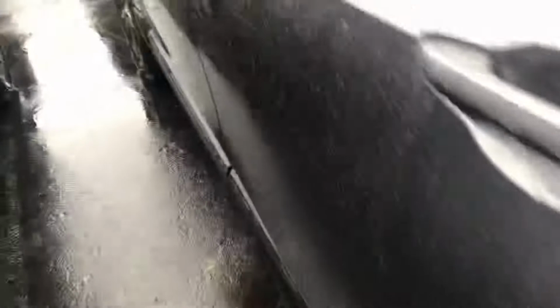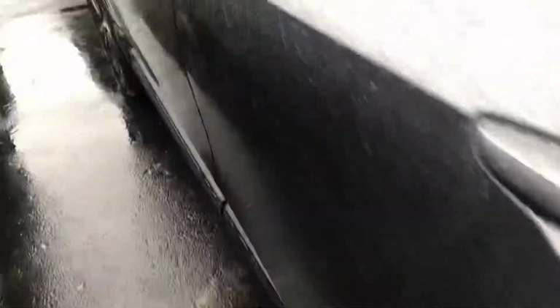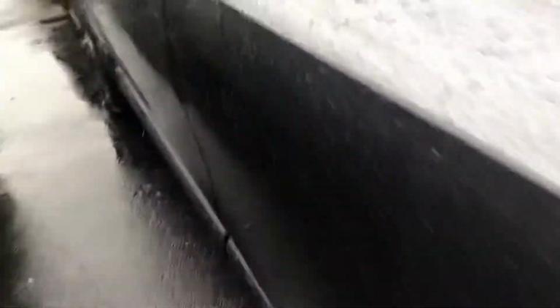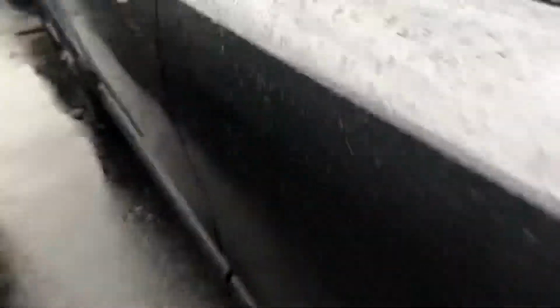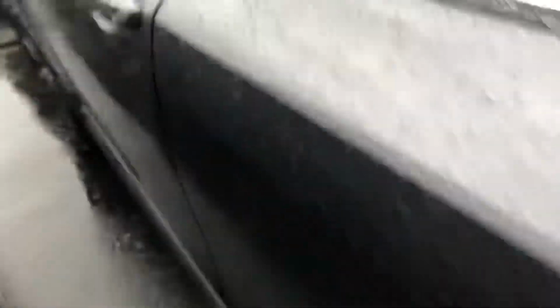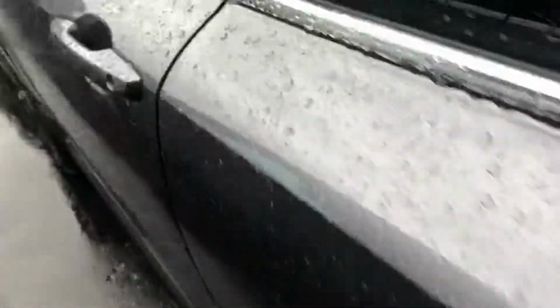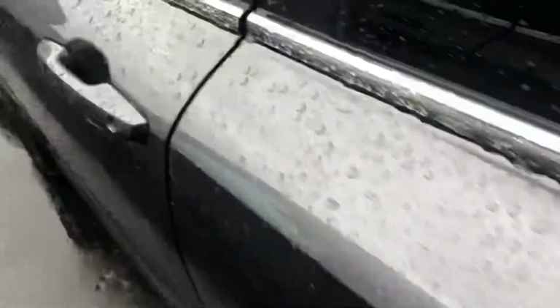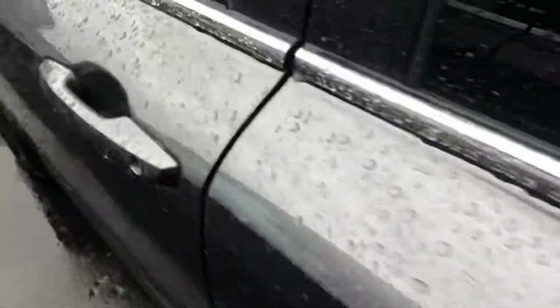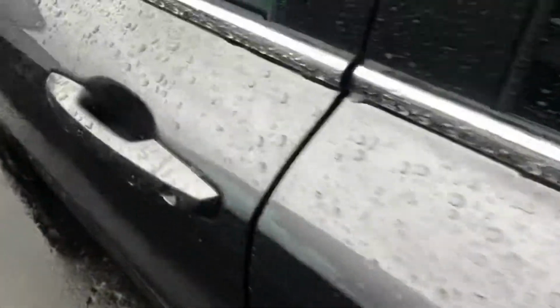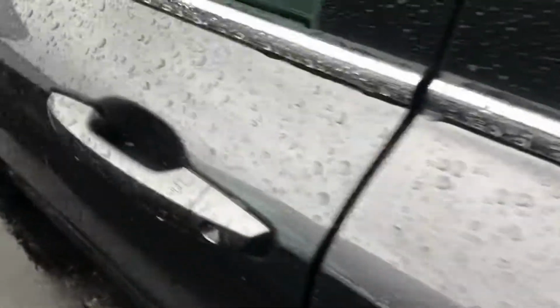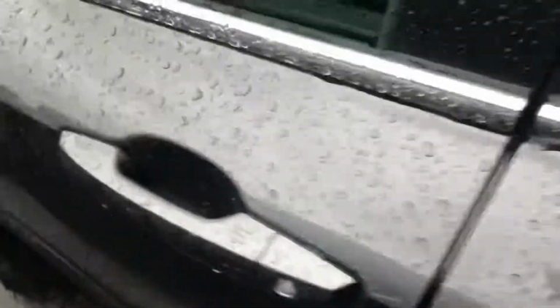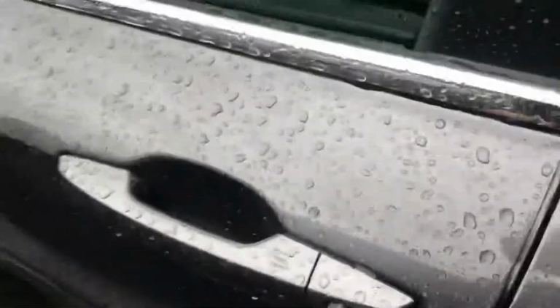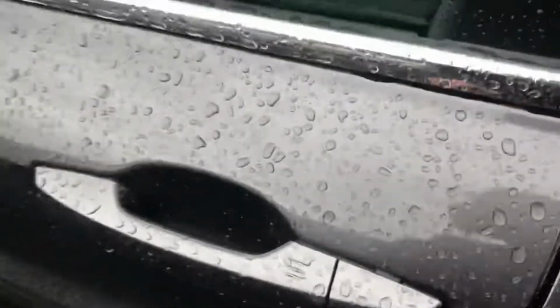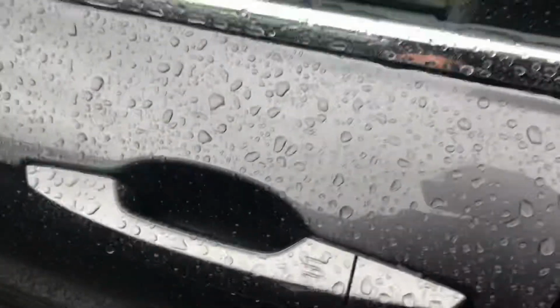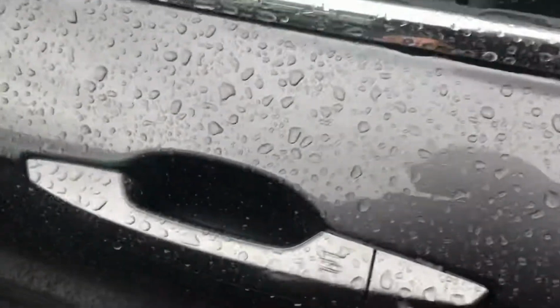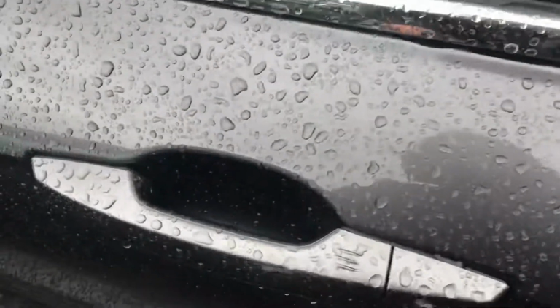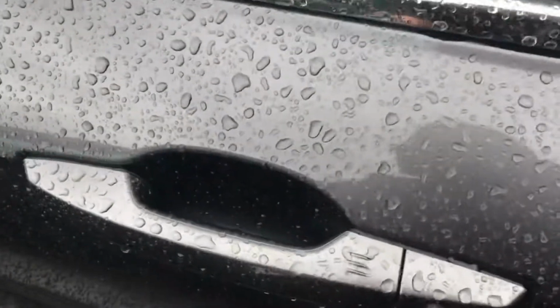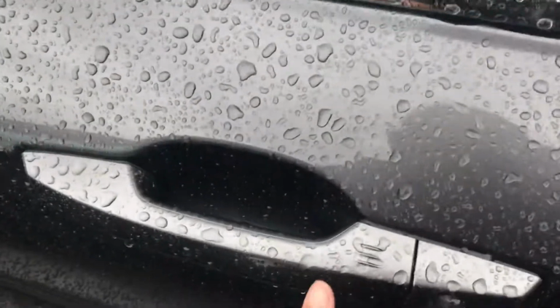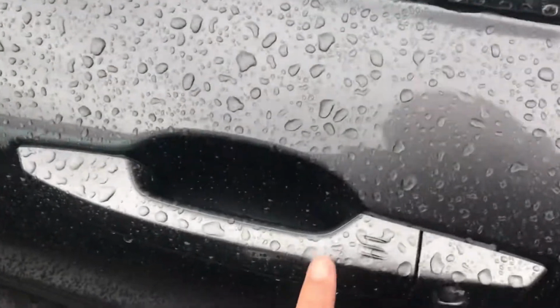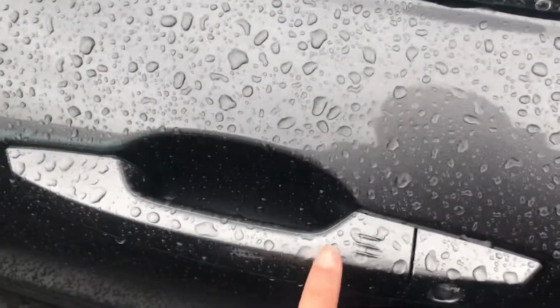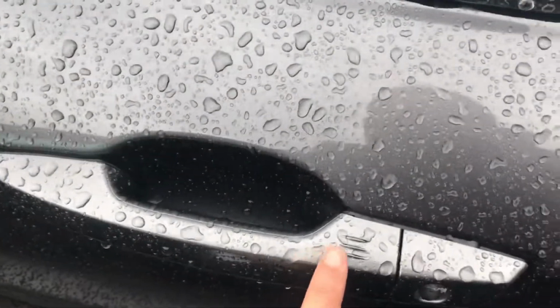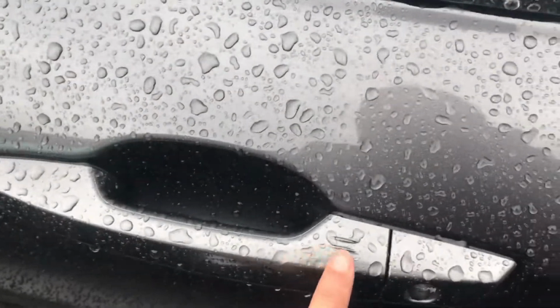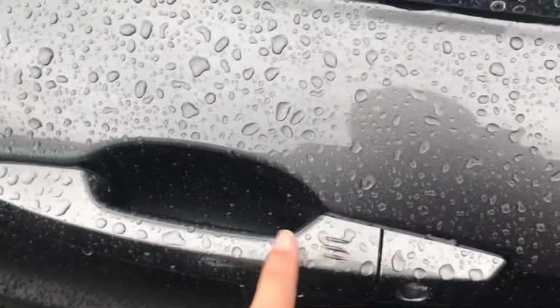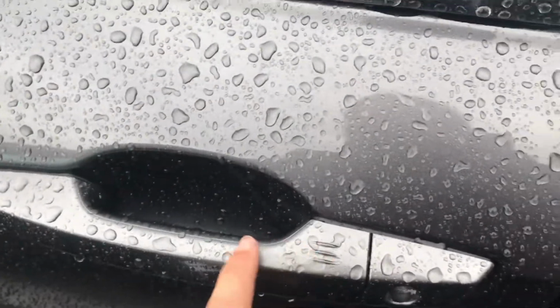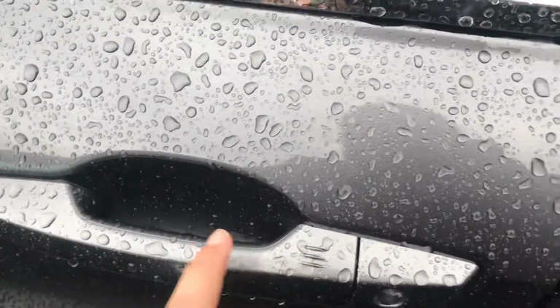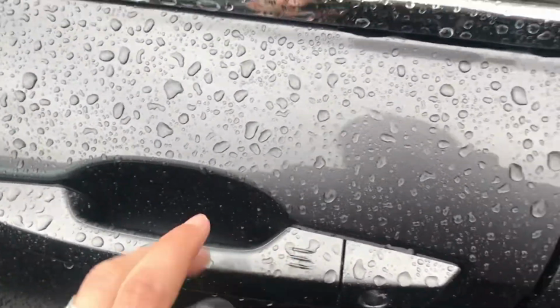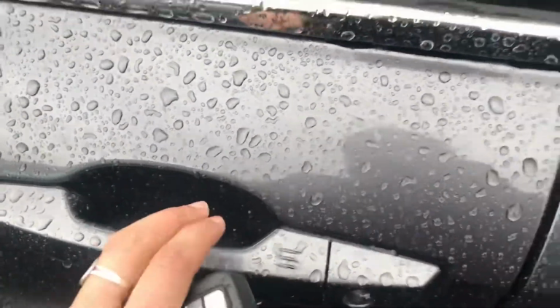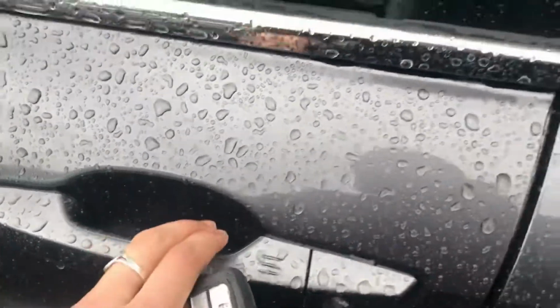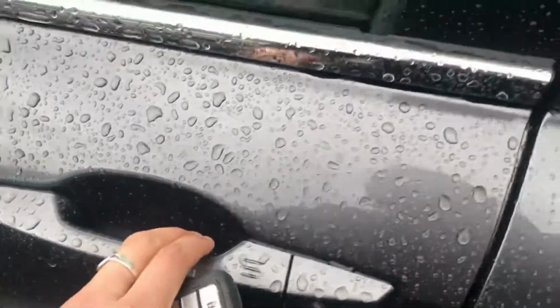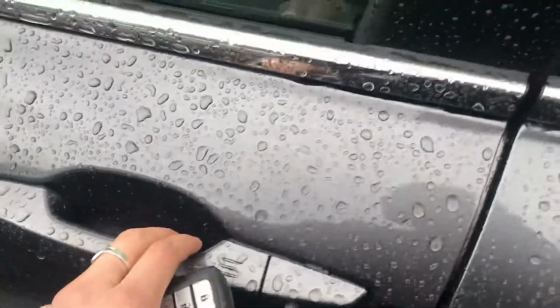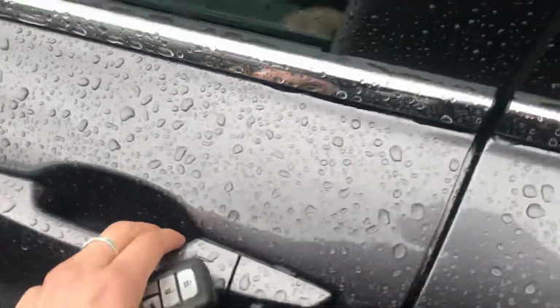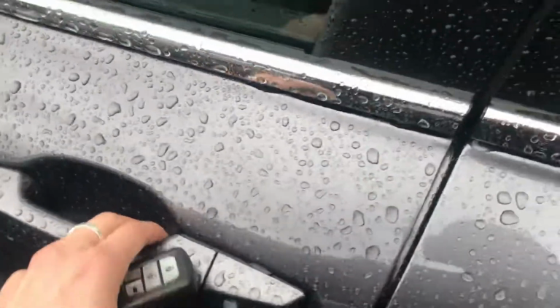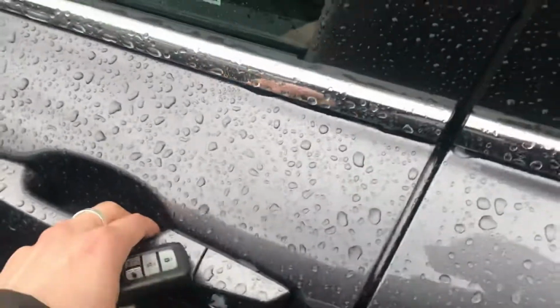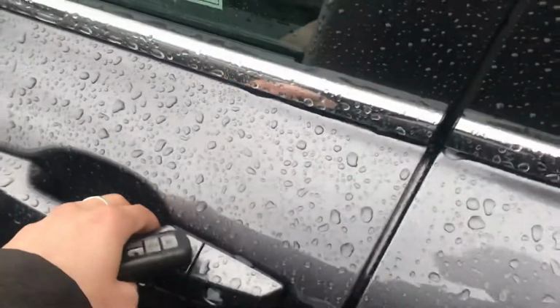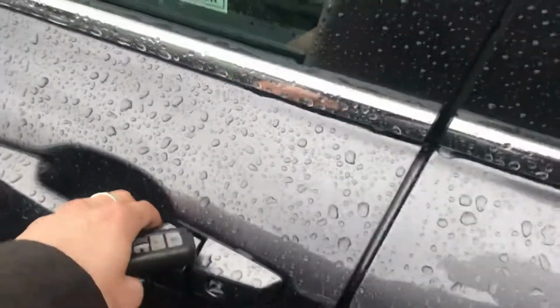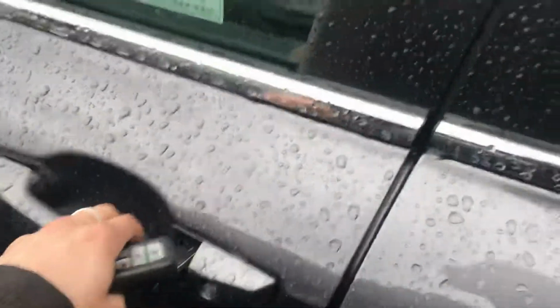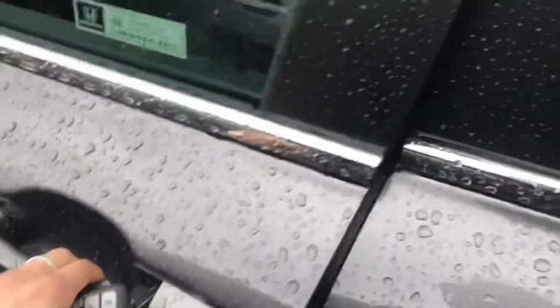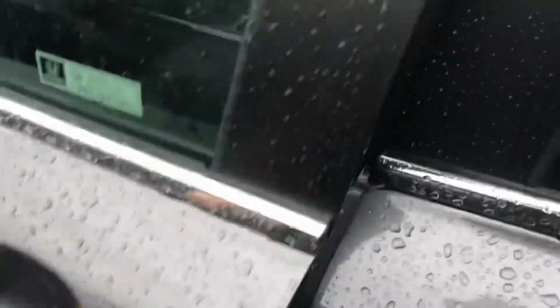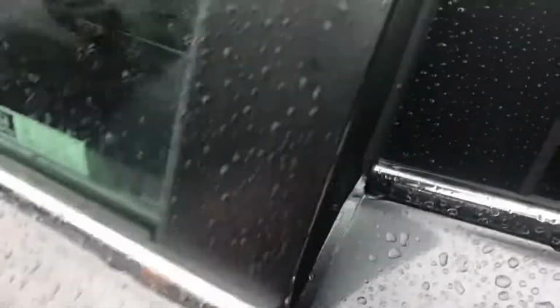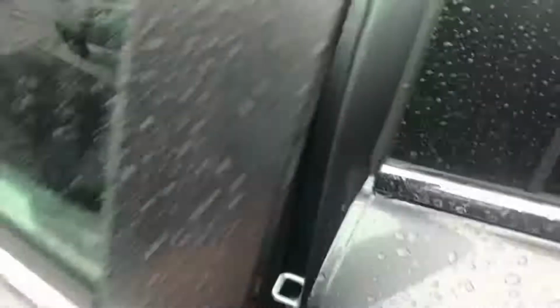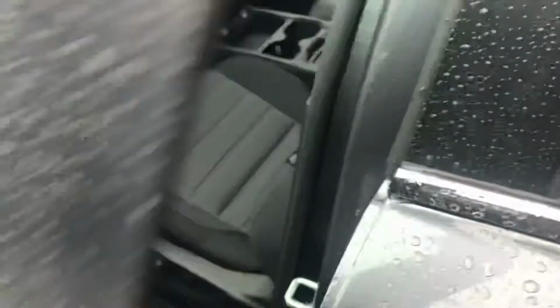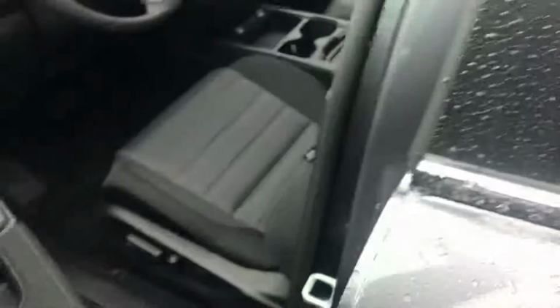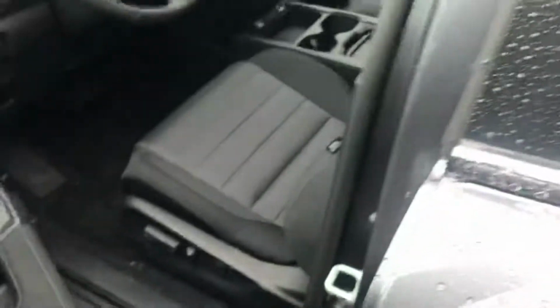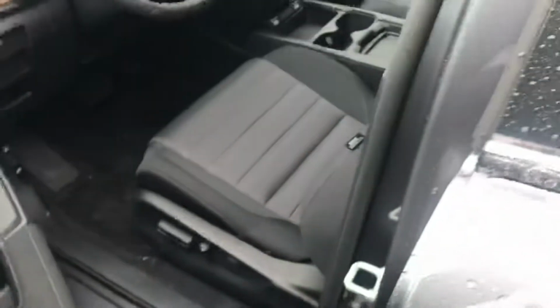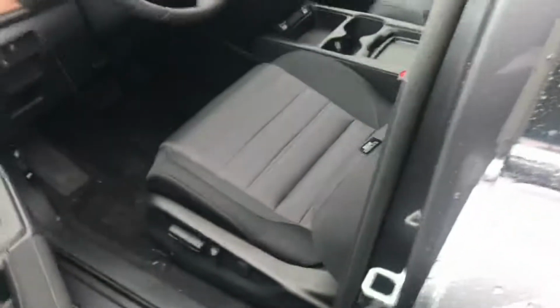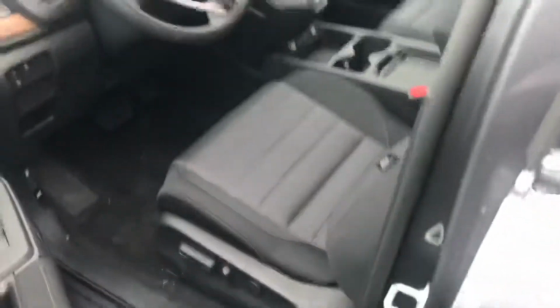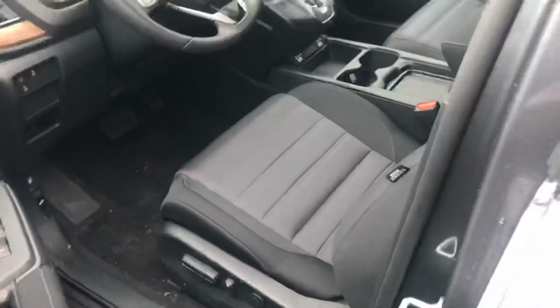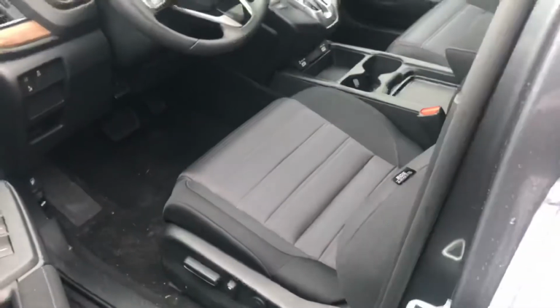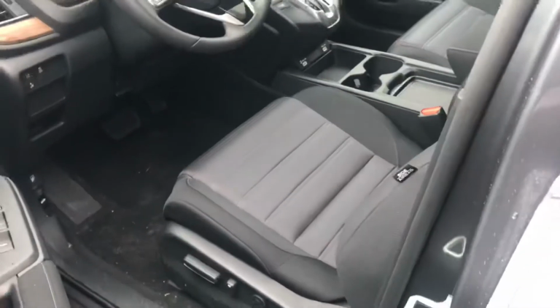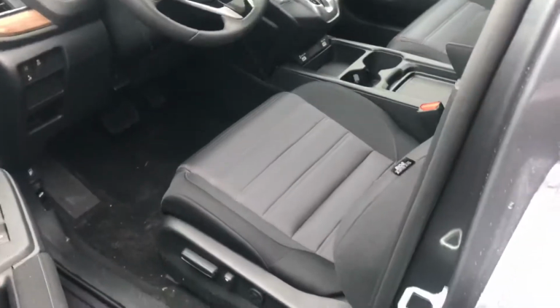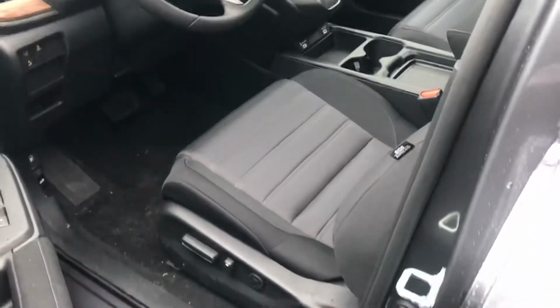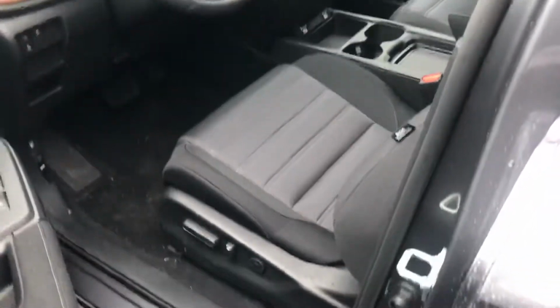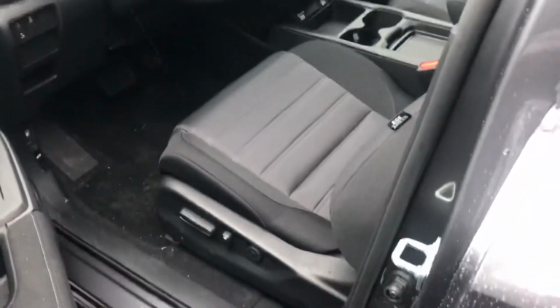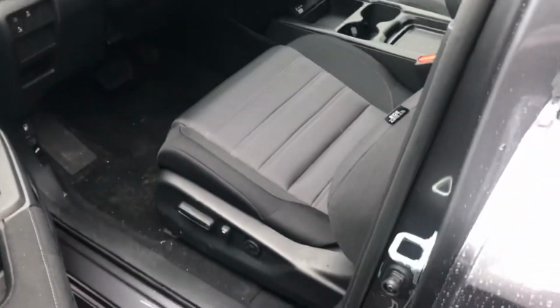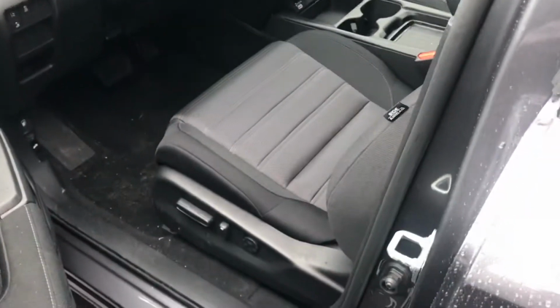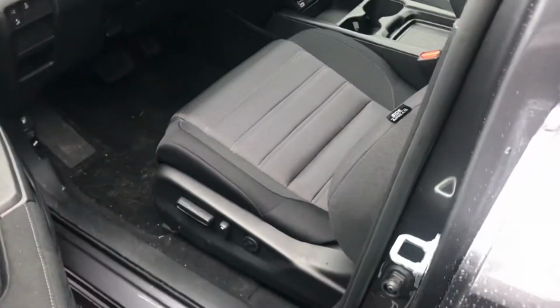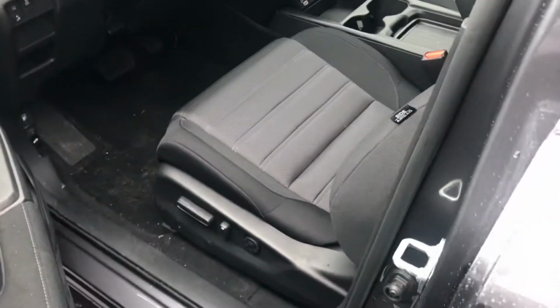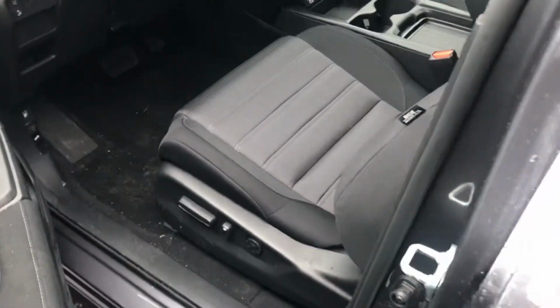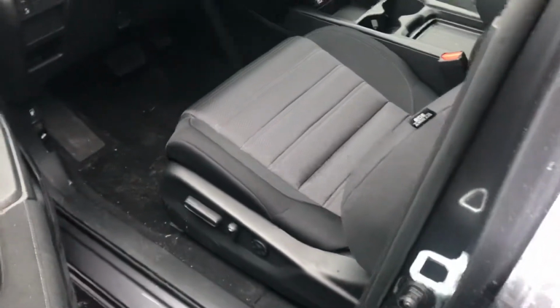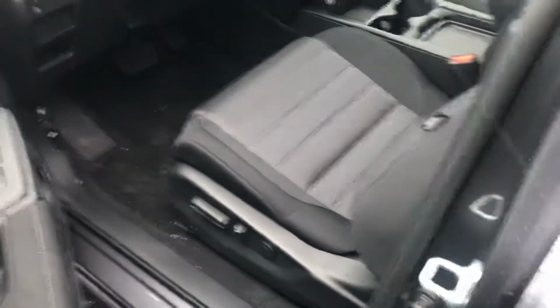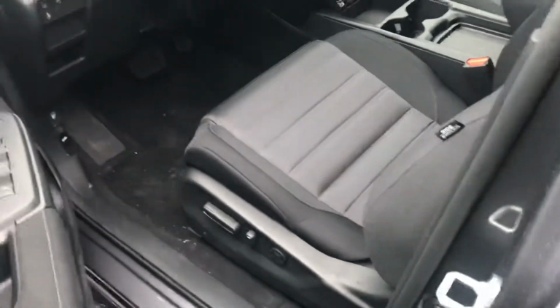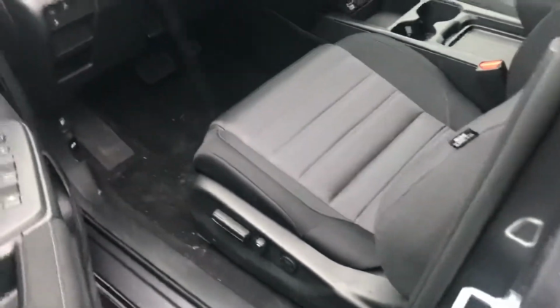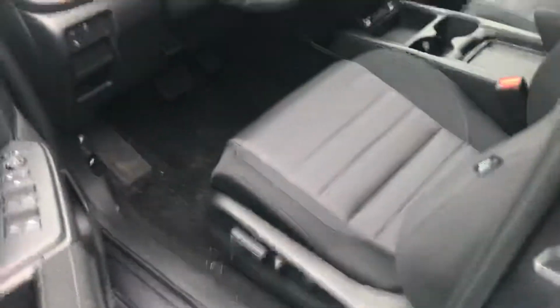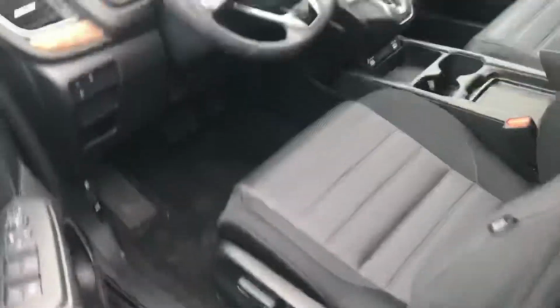This car has keyless entry so you can lock and unlock the car right from the handle. You have the power seats right here as well.